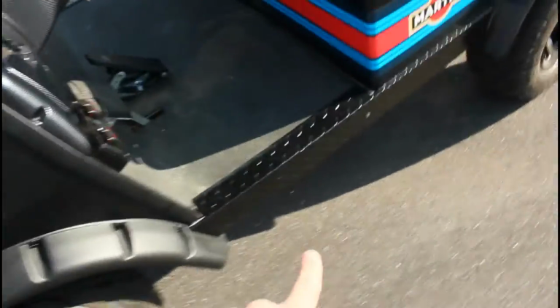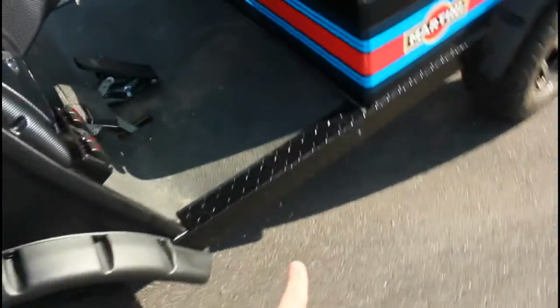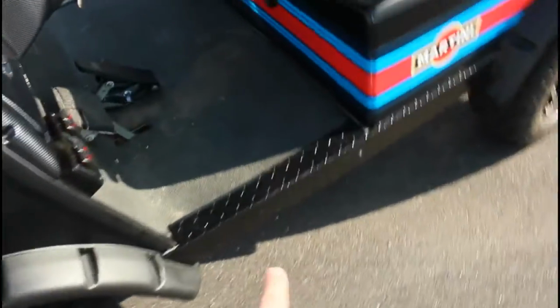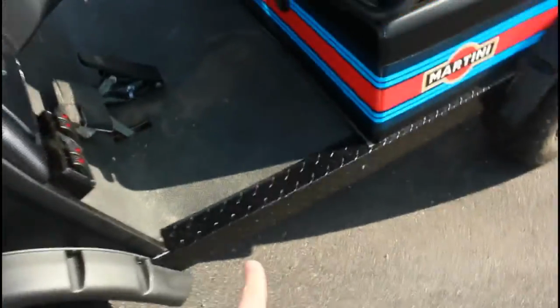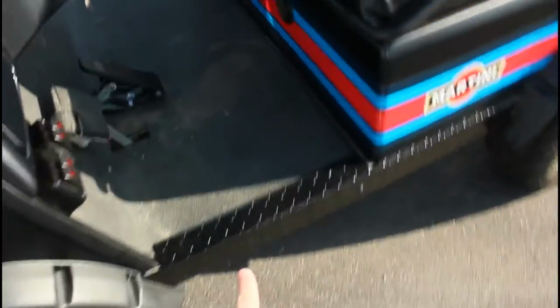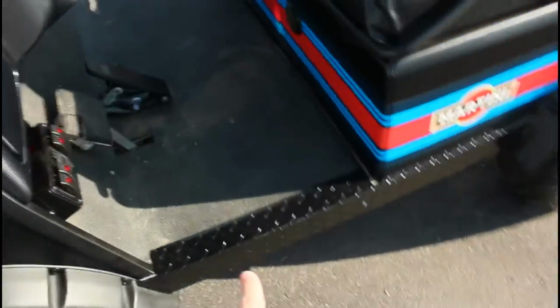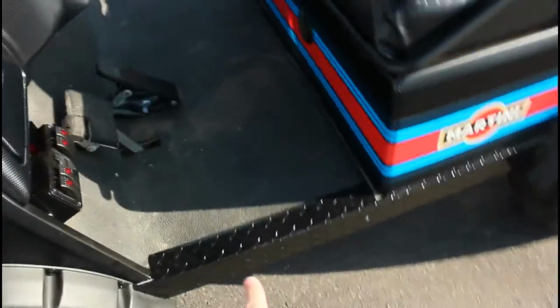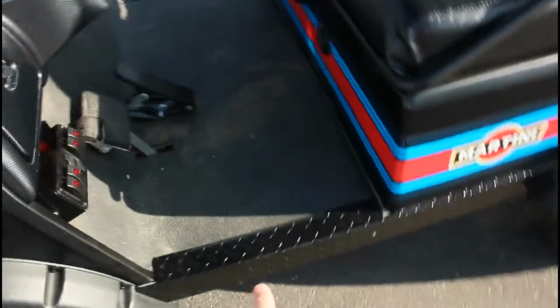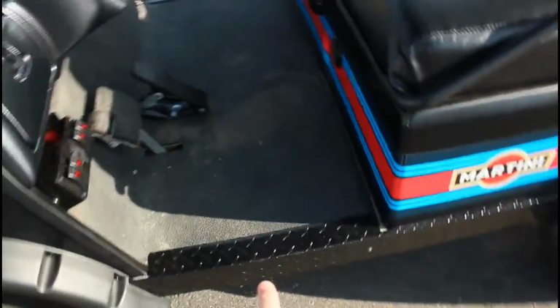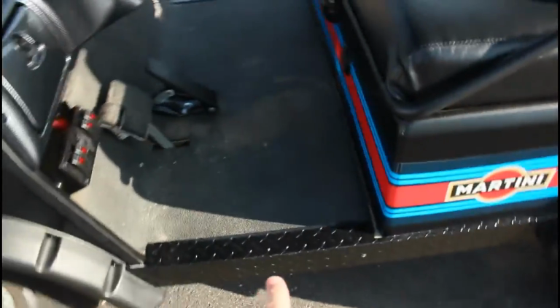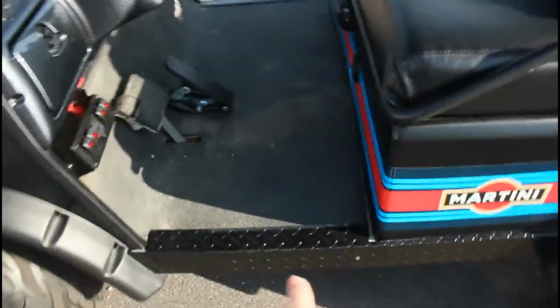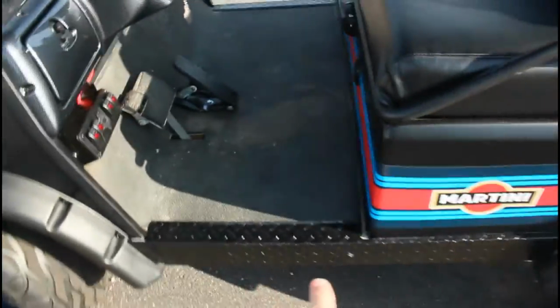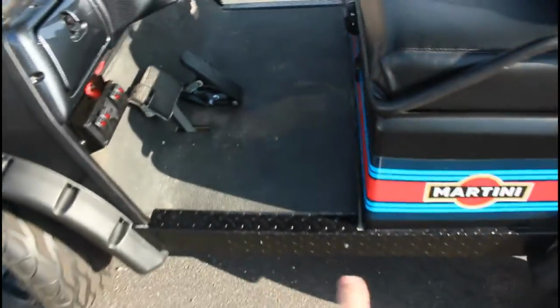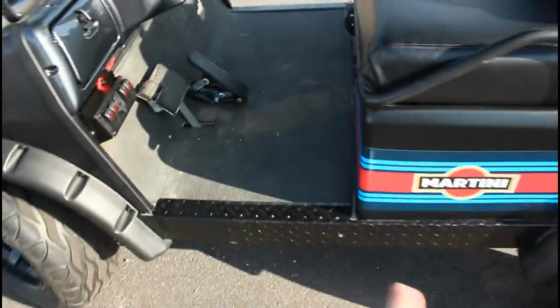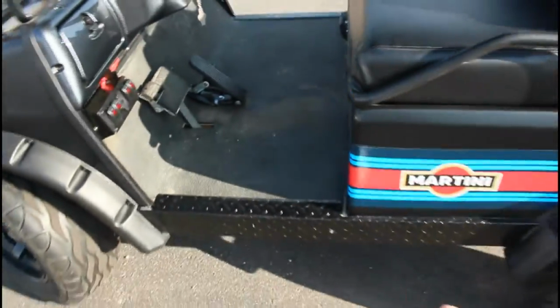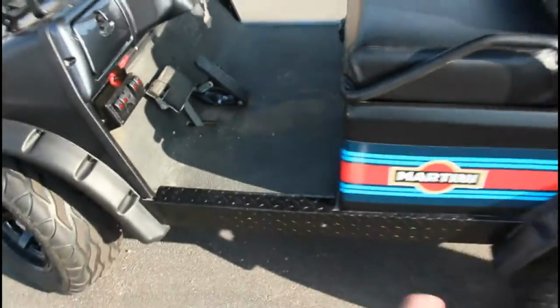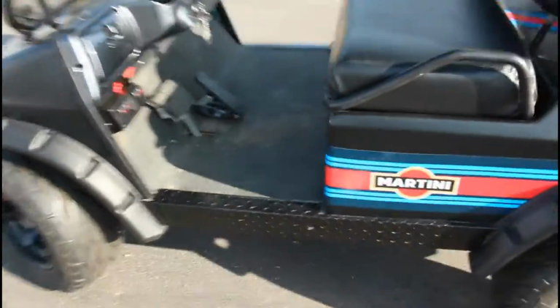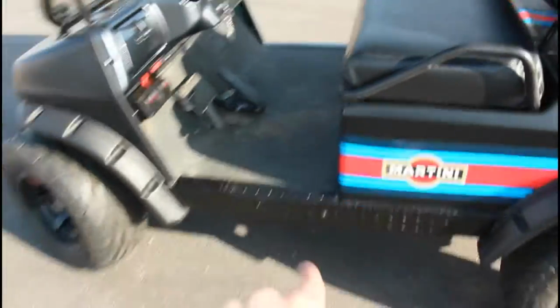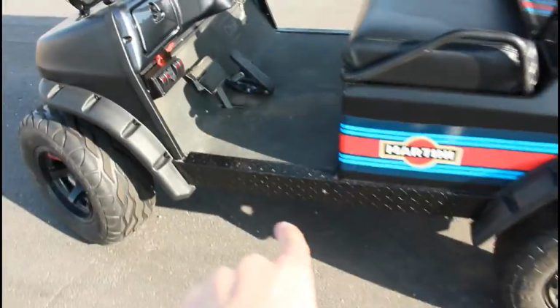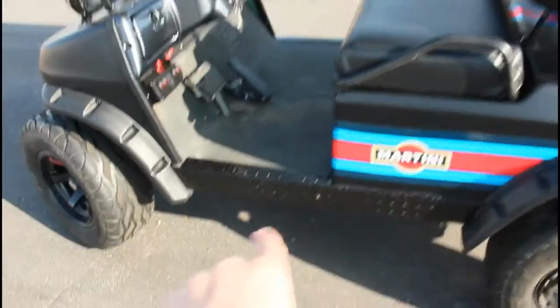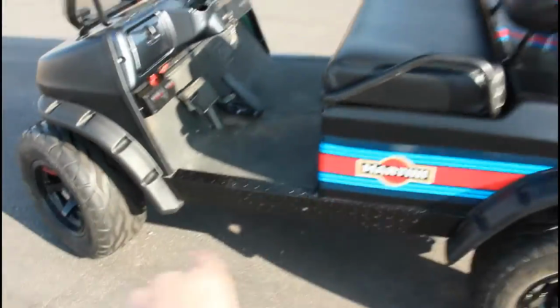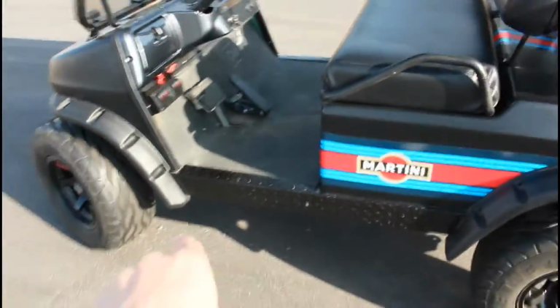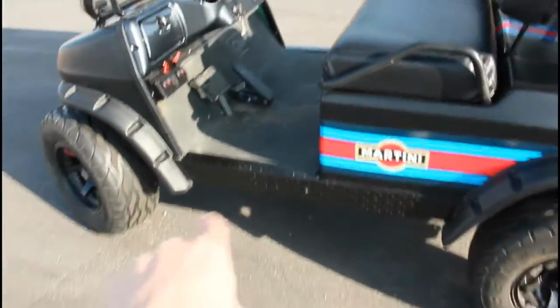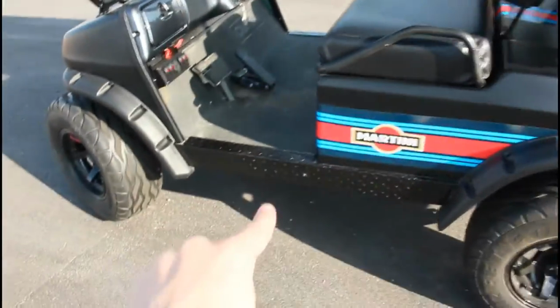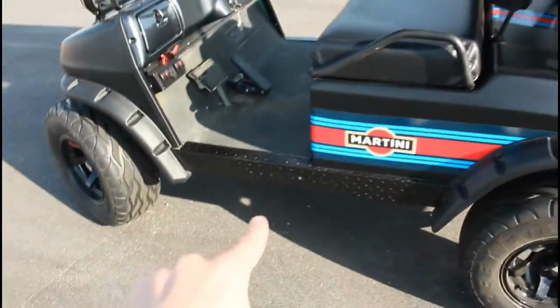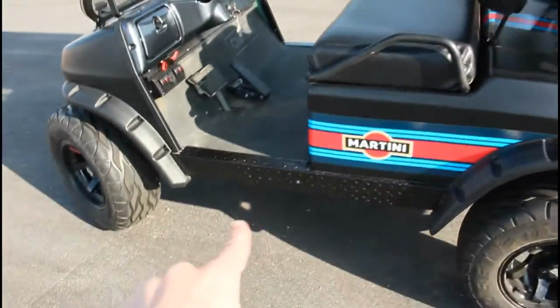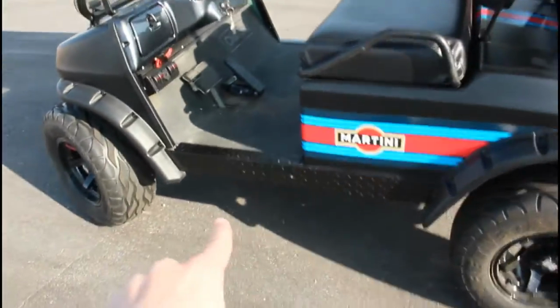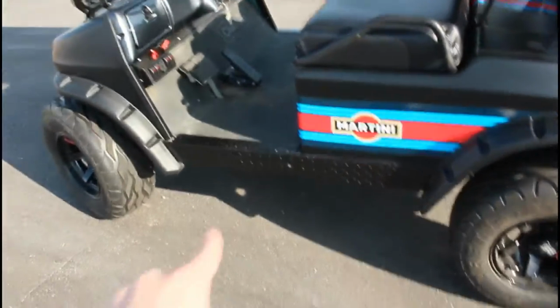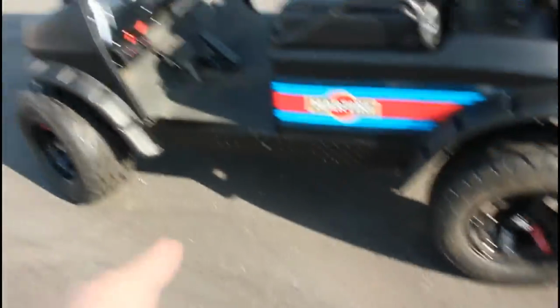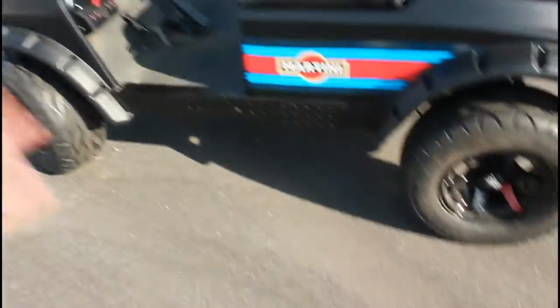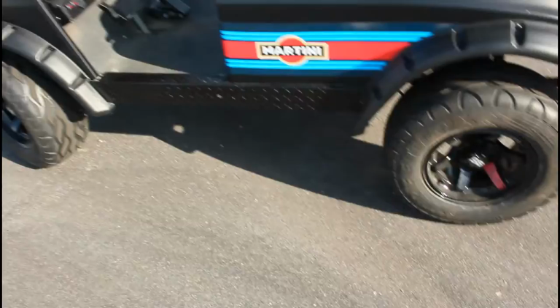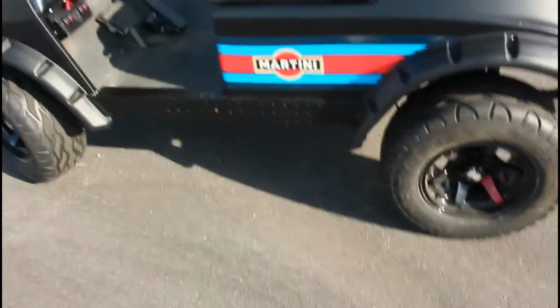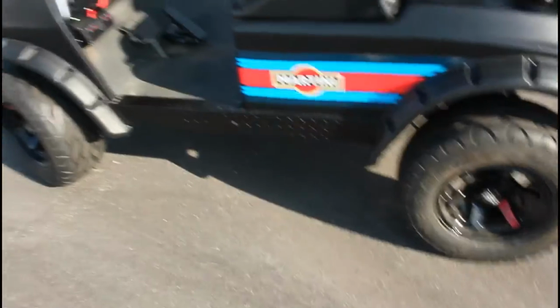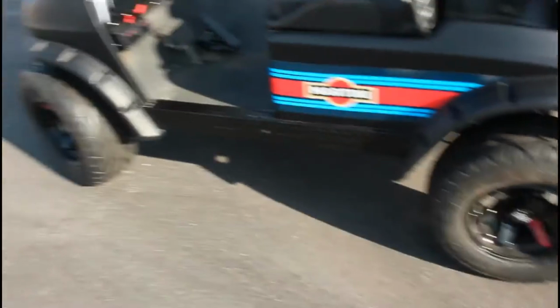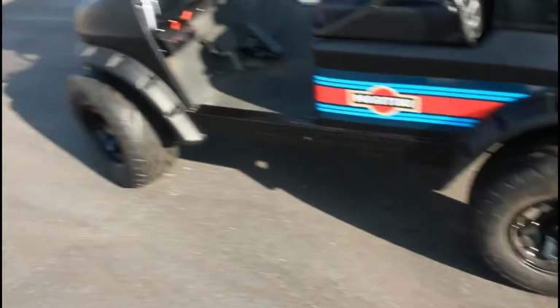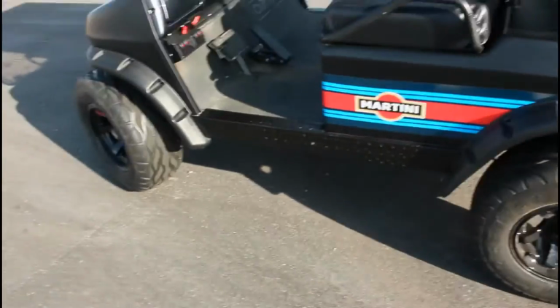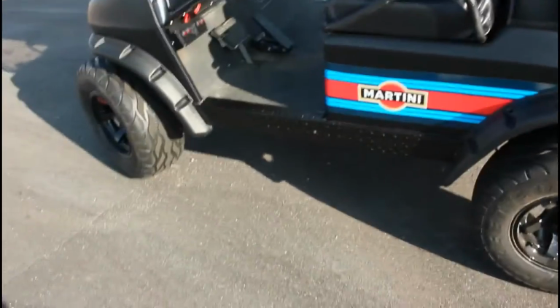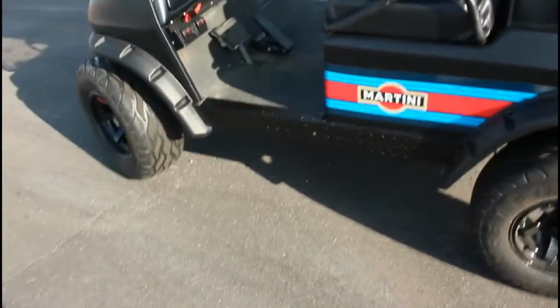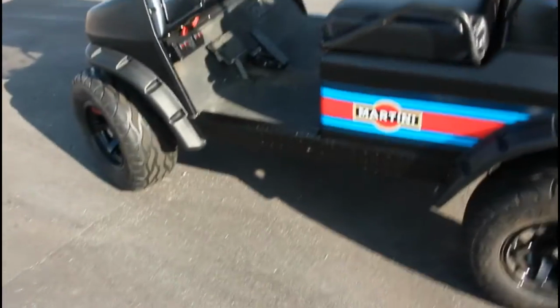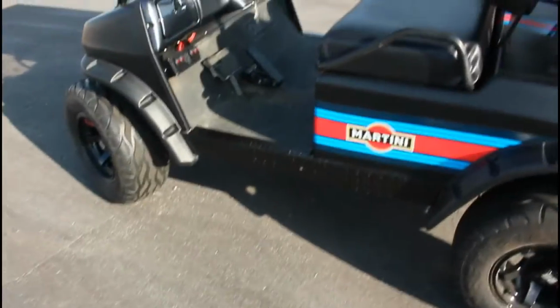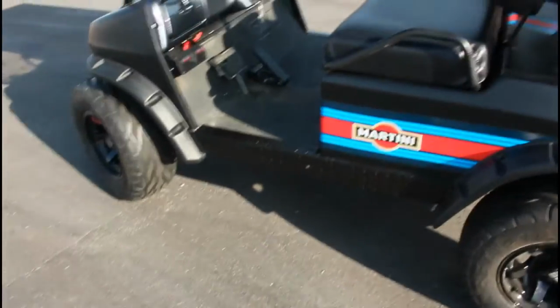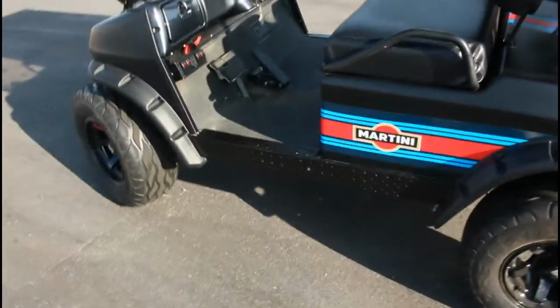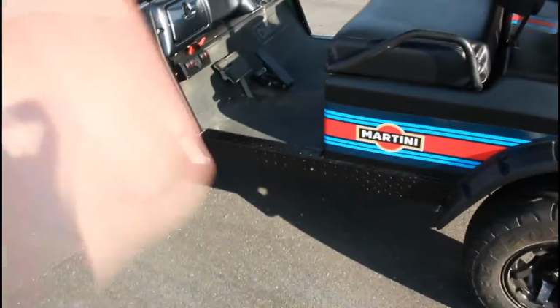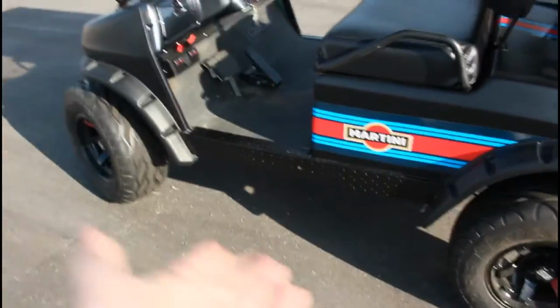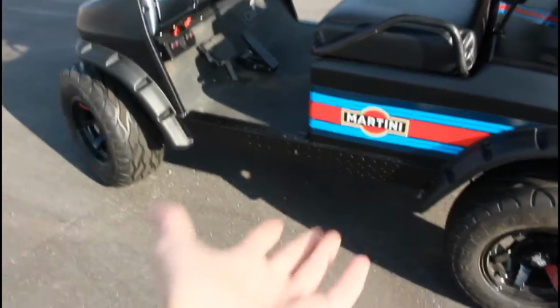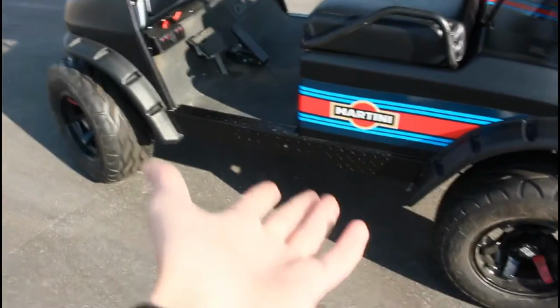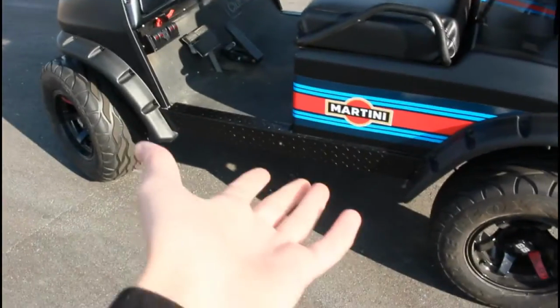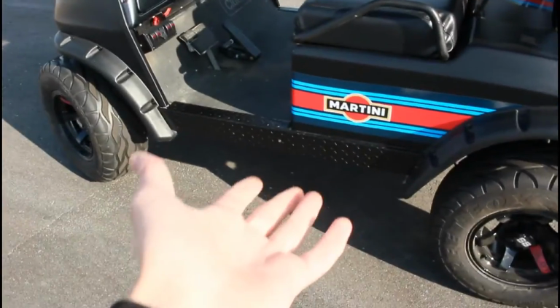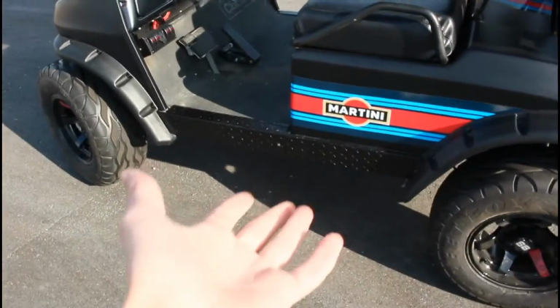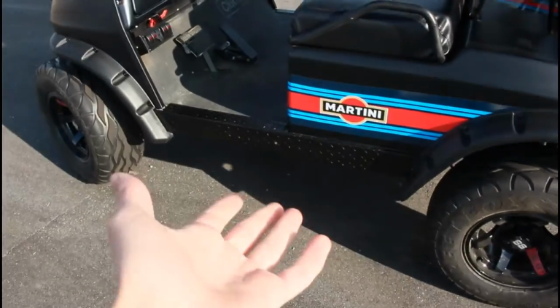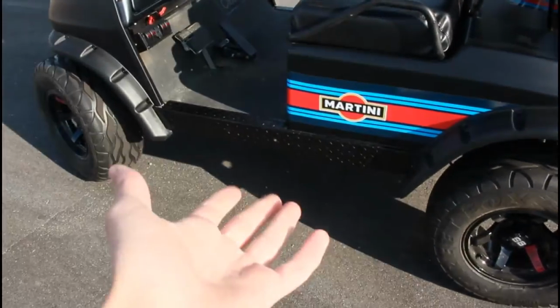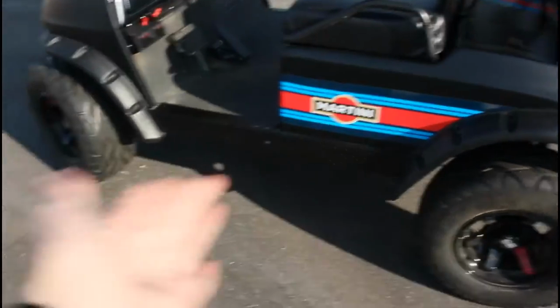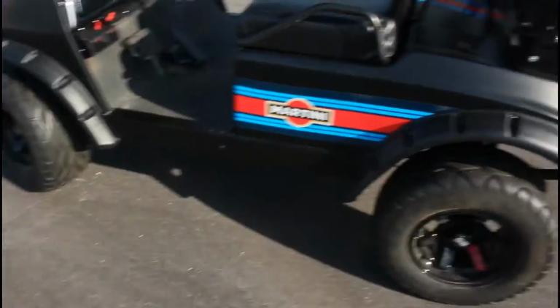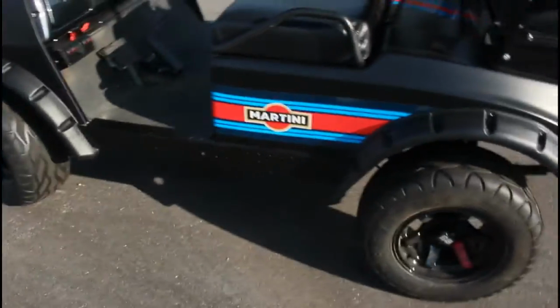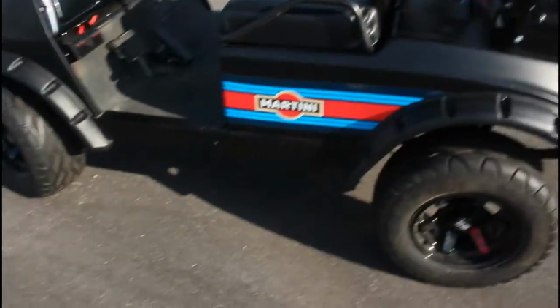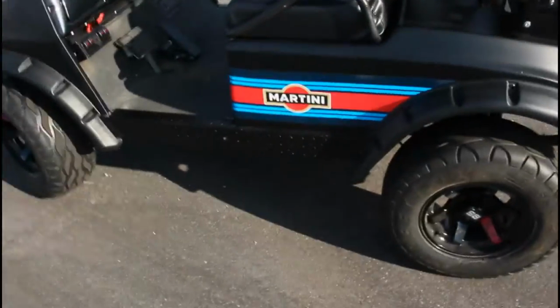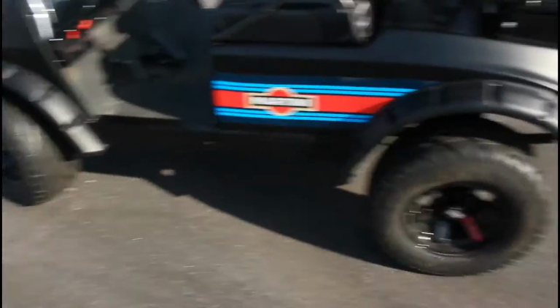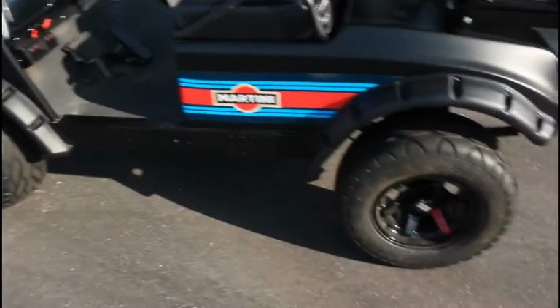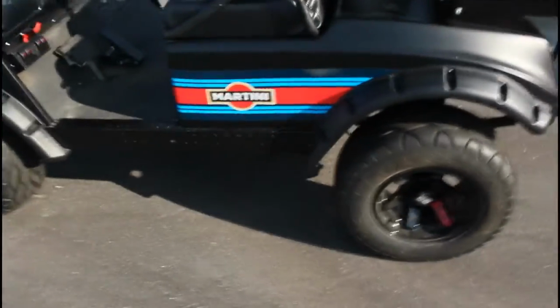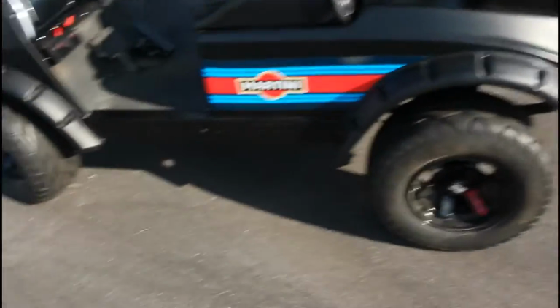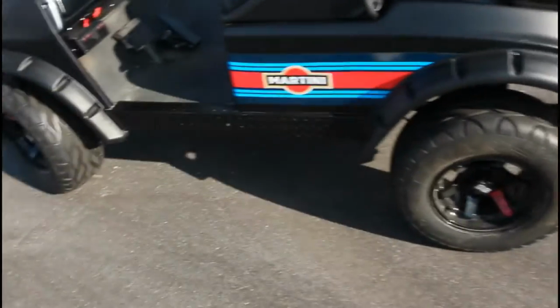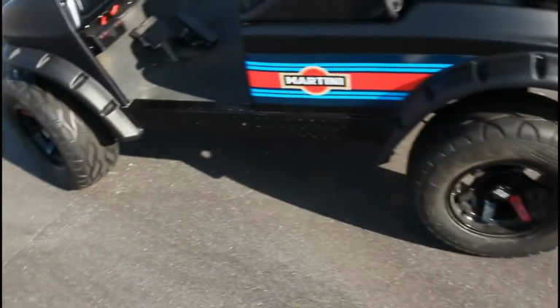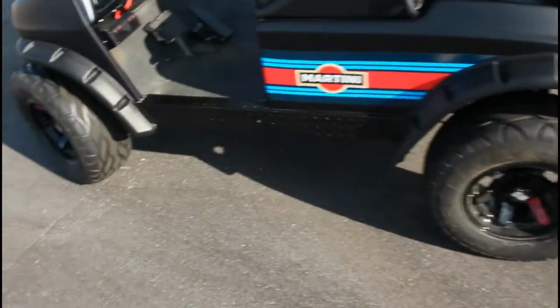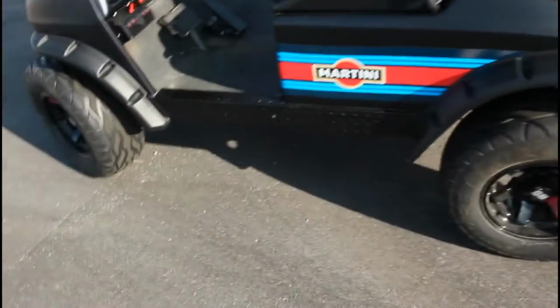Got these little diamond side skirts — diamond steel or something like that. I don't know, I forgot.